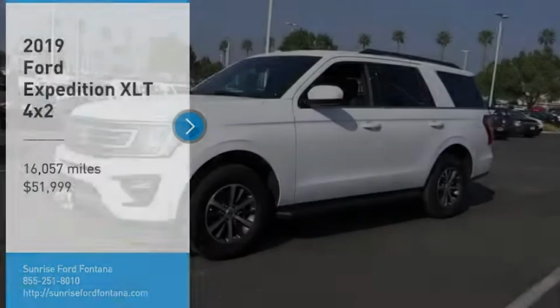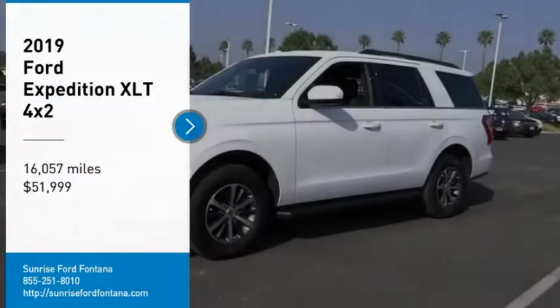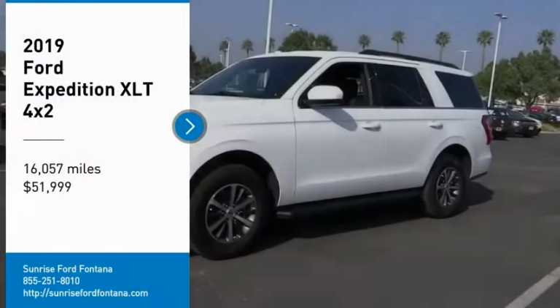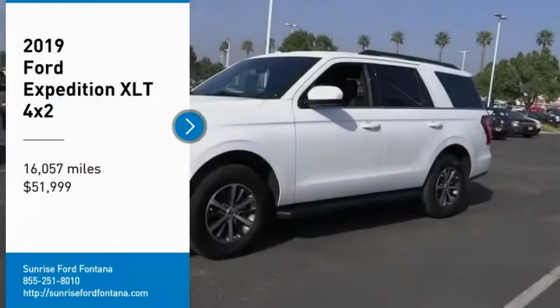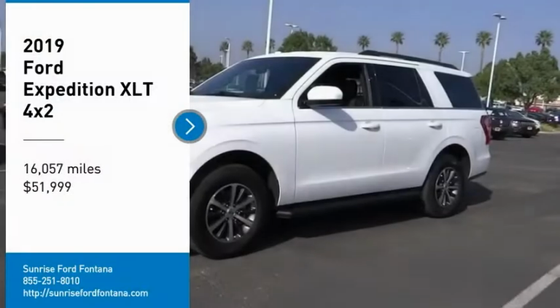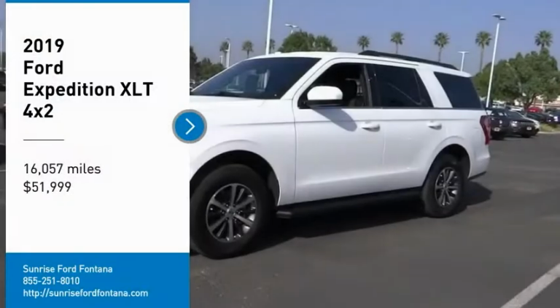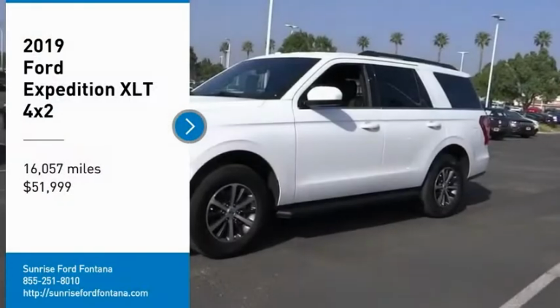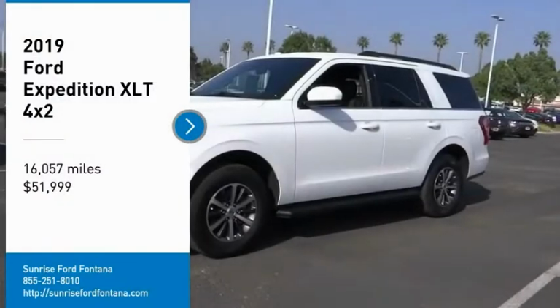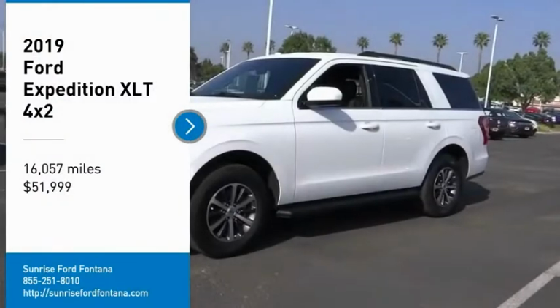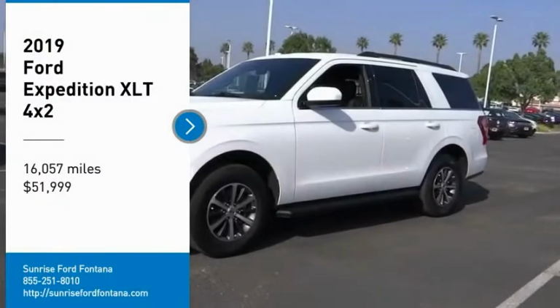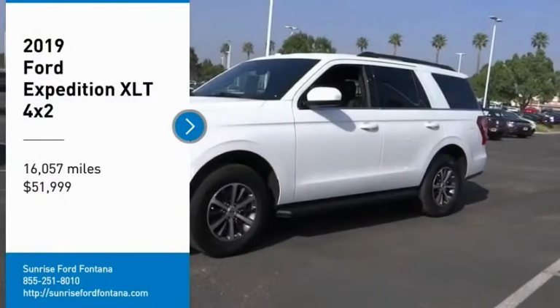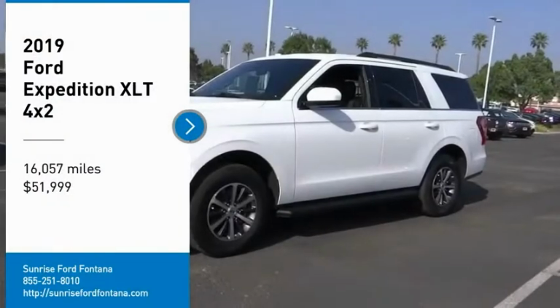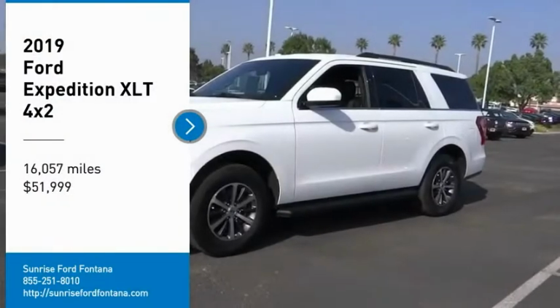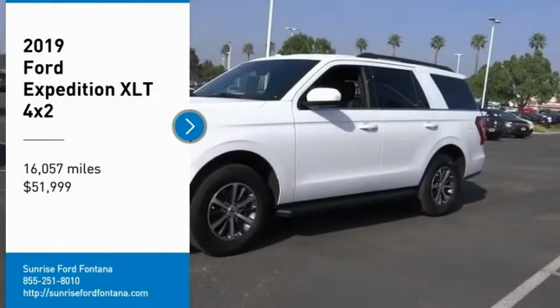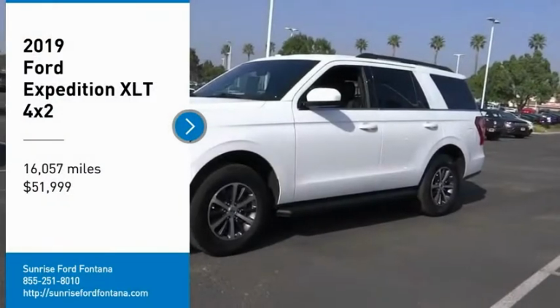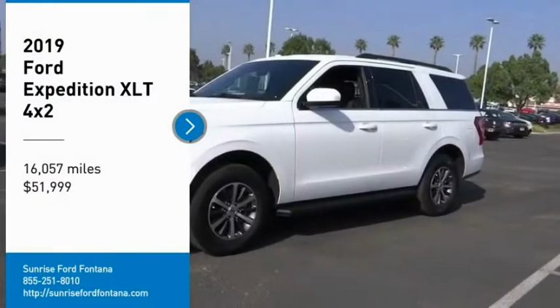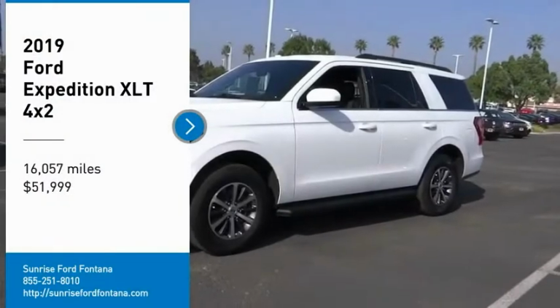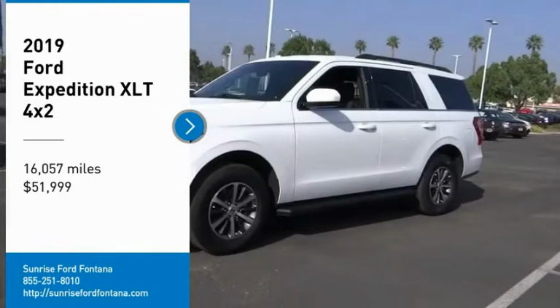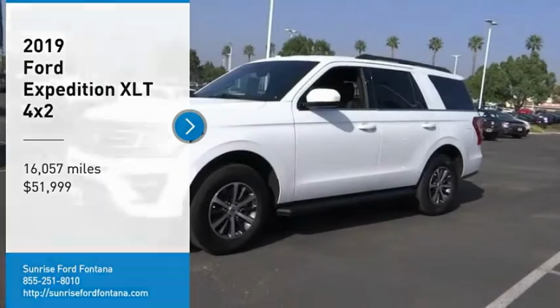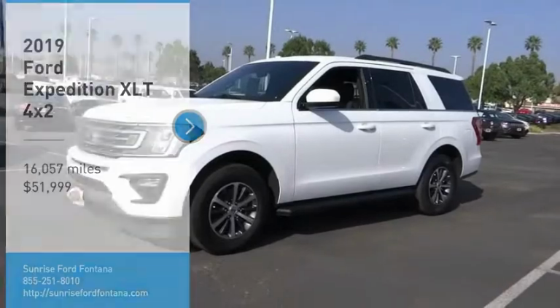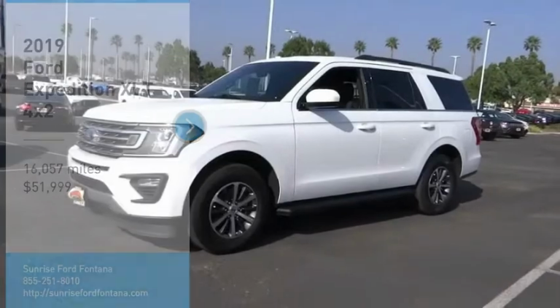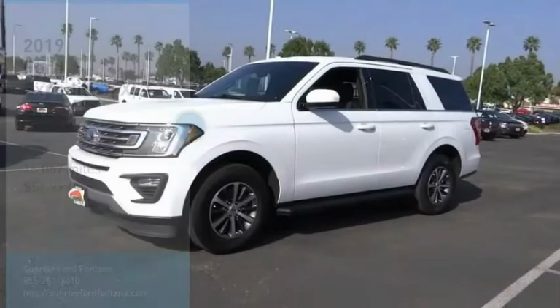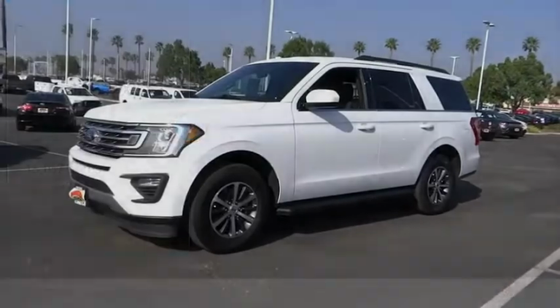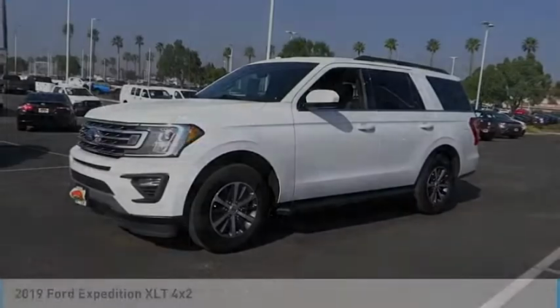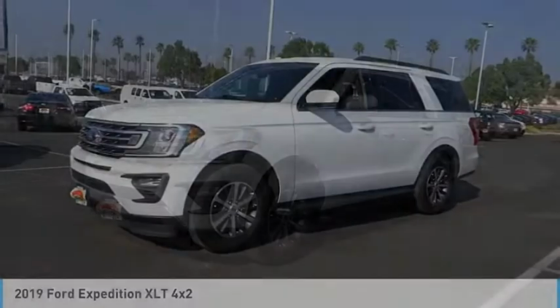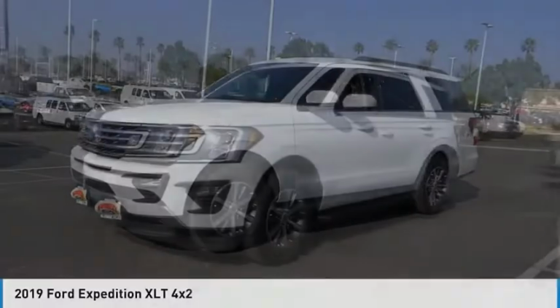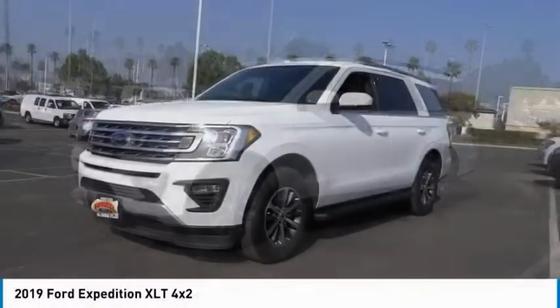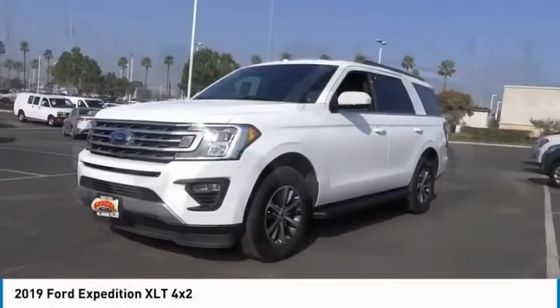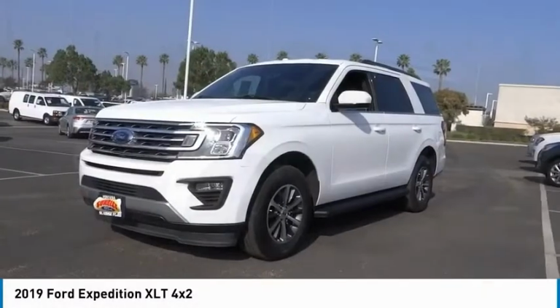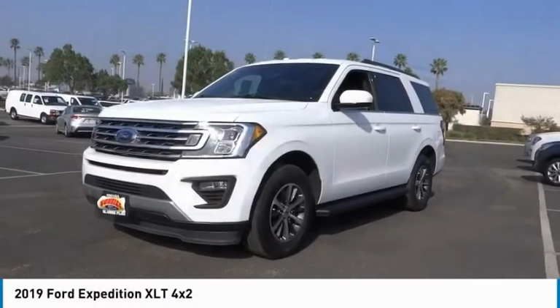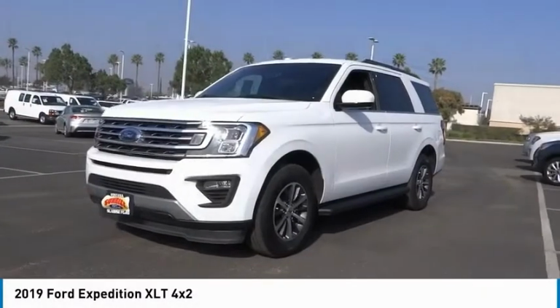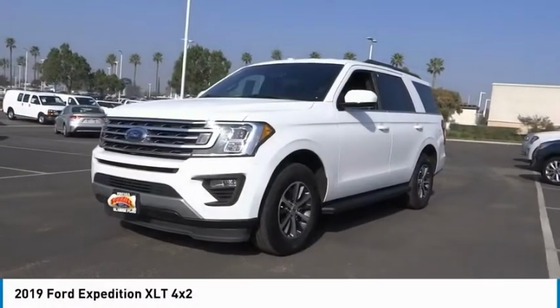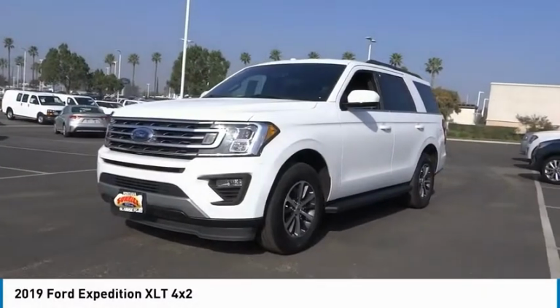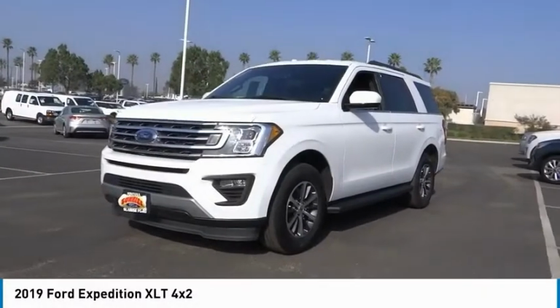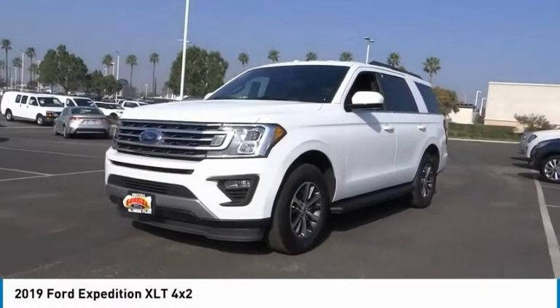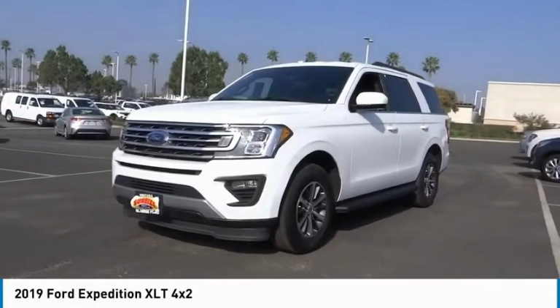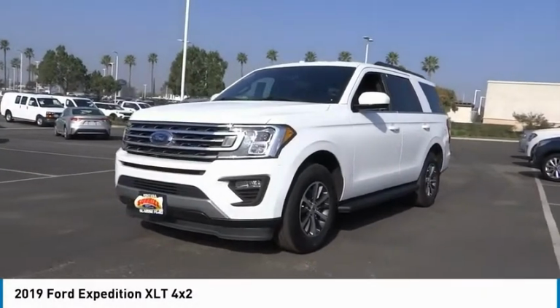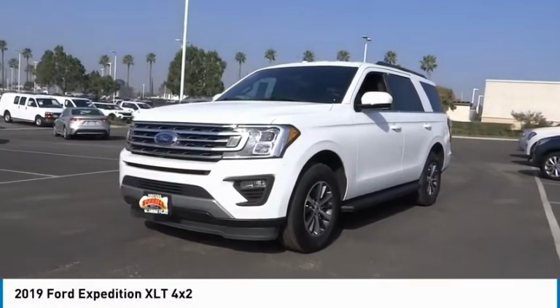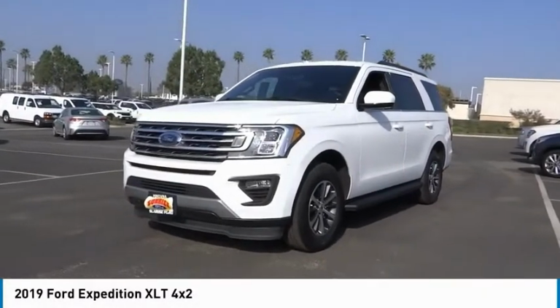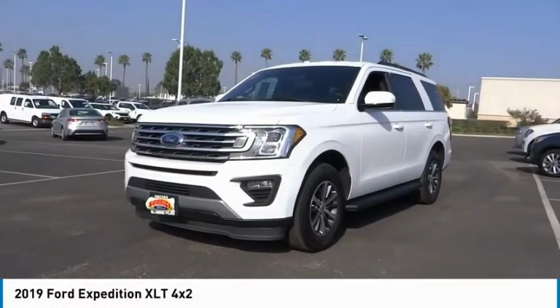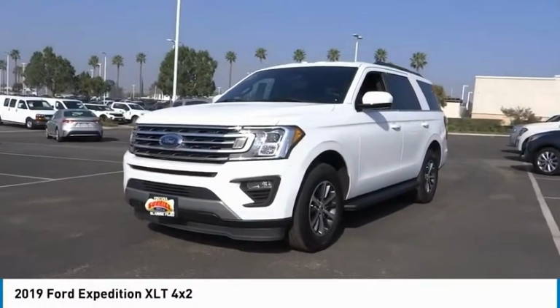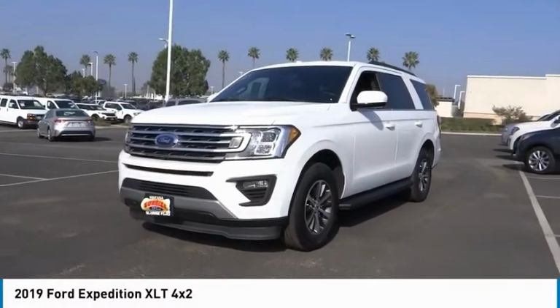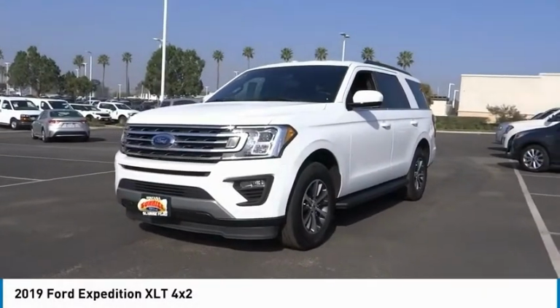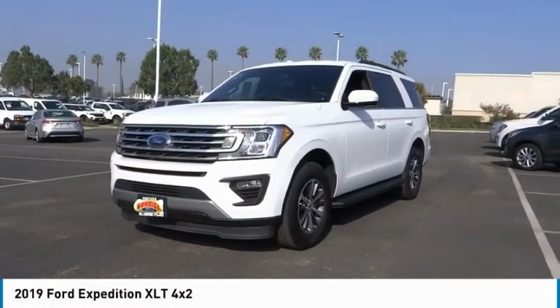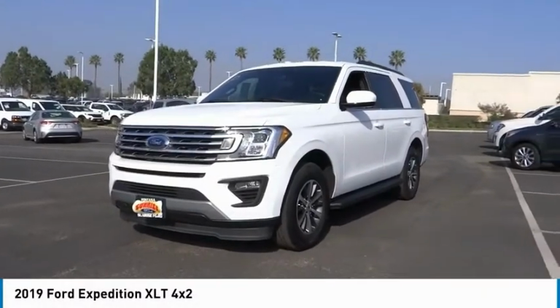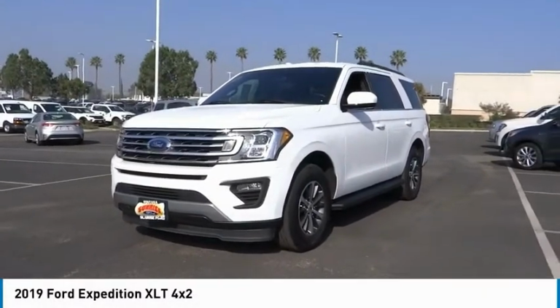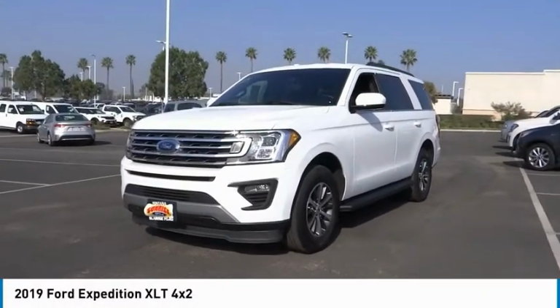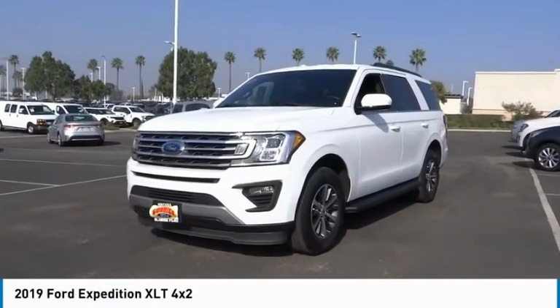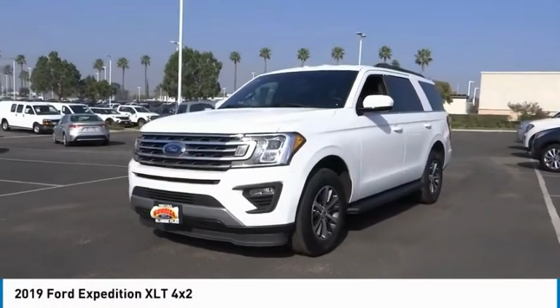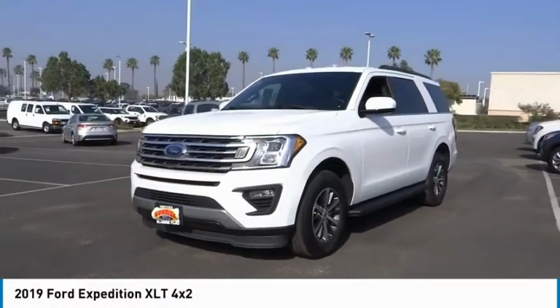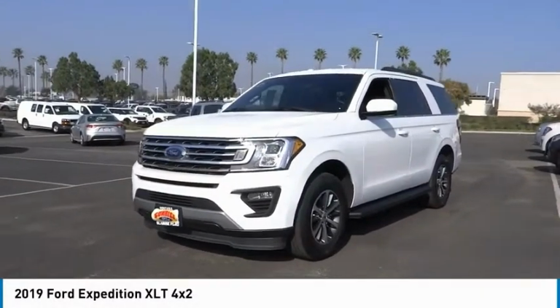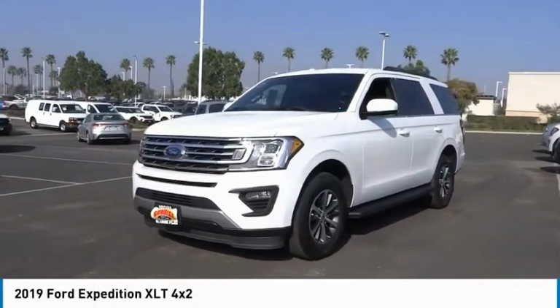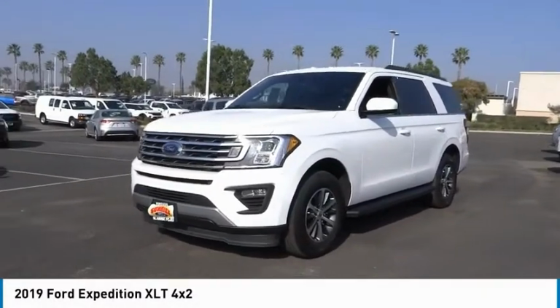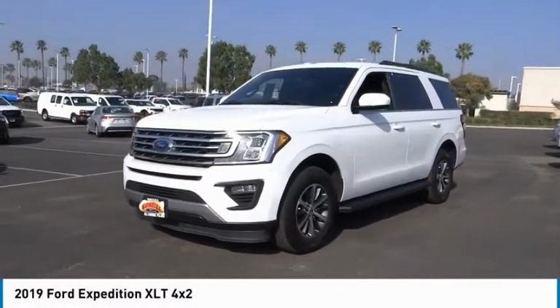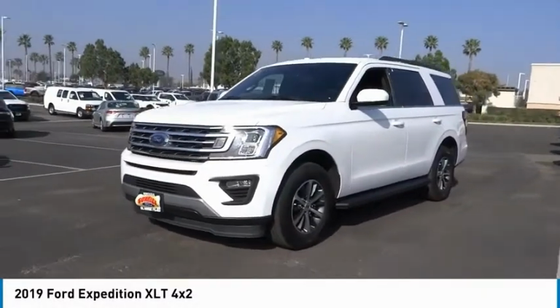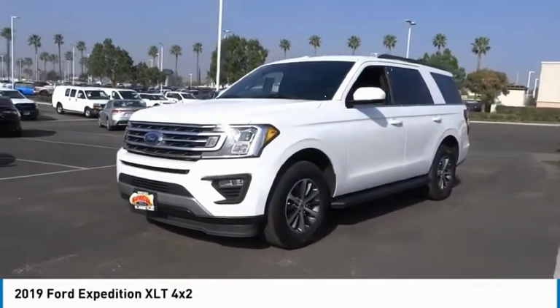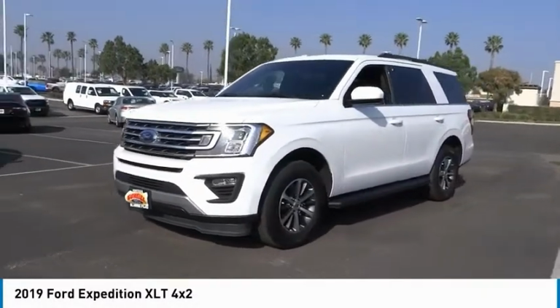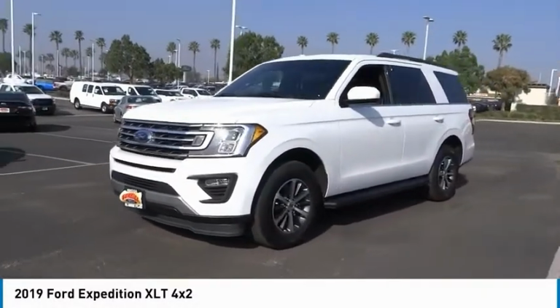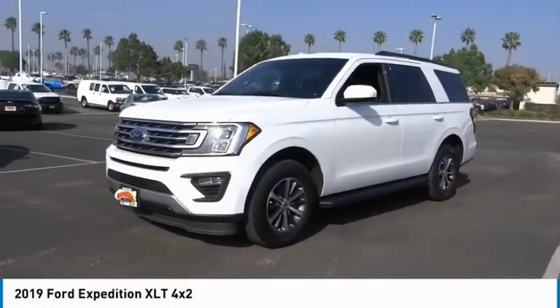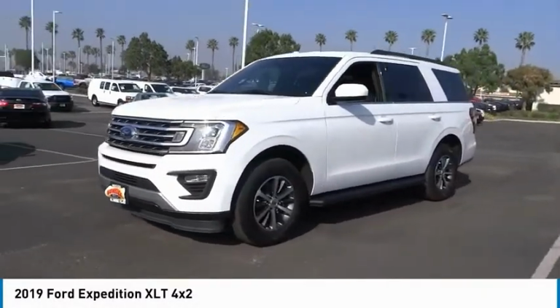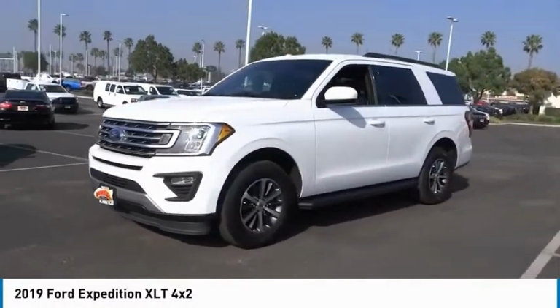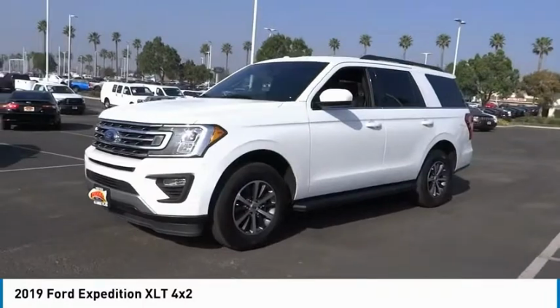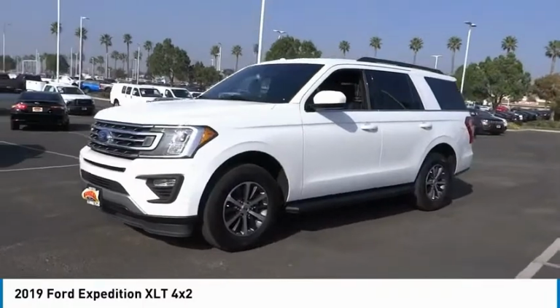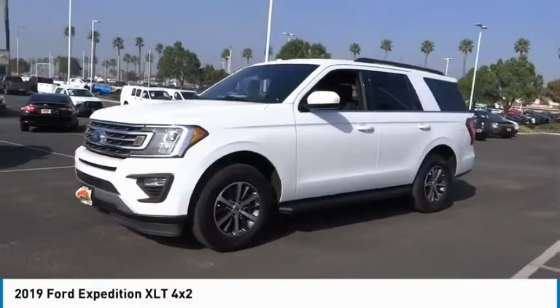Looking for the right vehicle? Check out the 2019 Expedition. Powerful, controlled, resourceful.